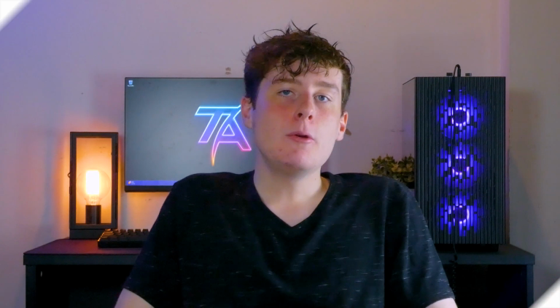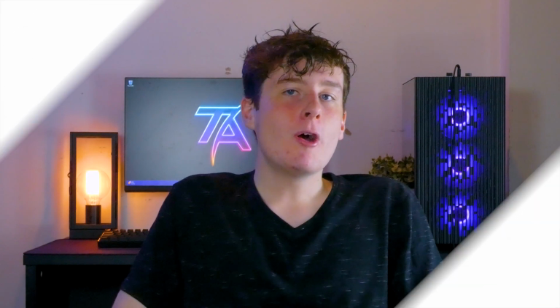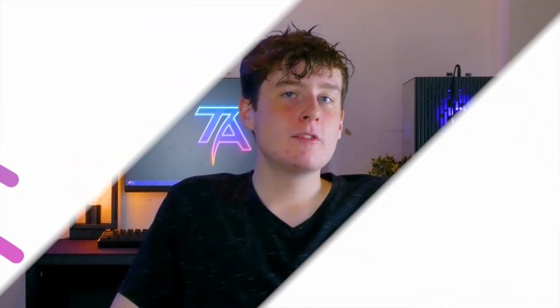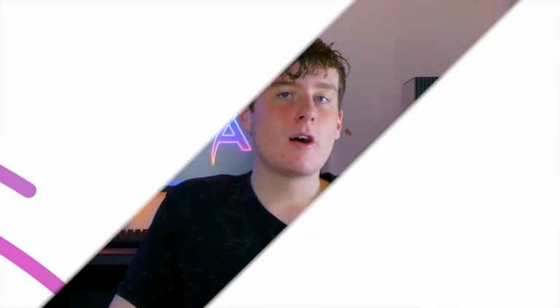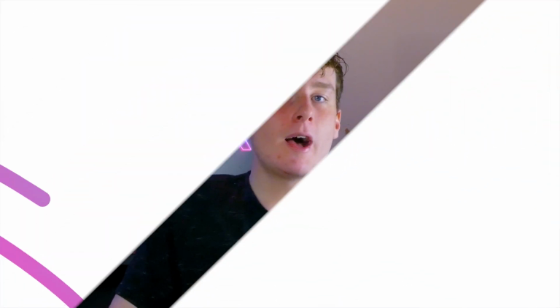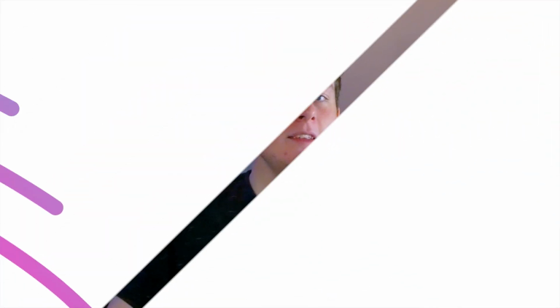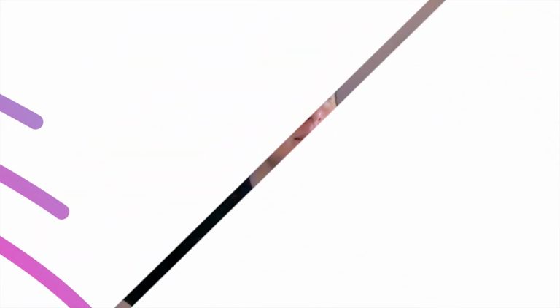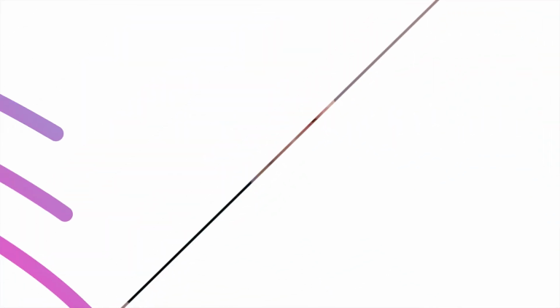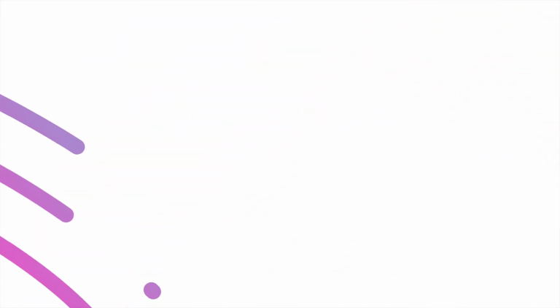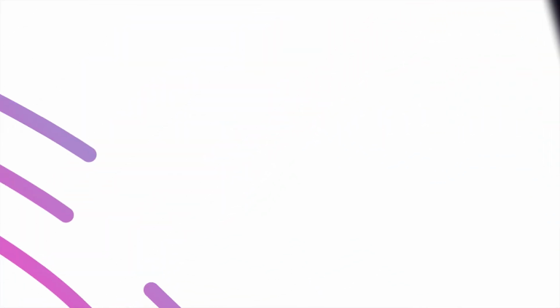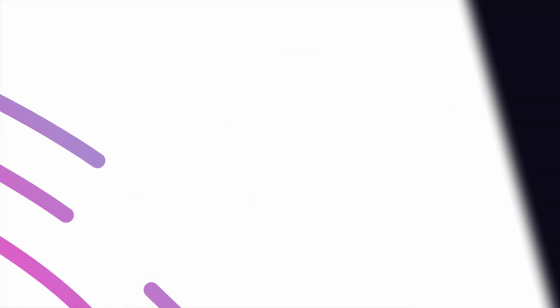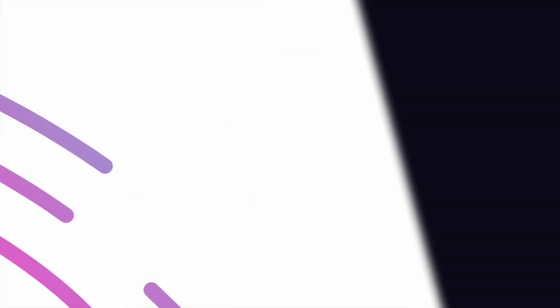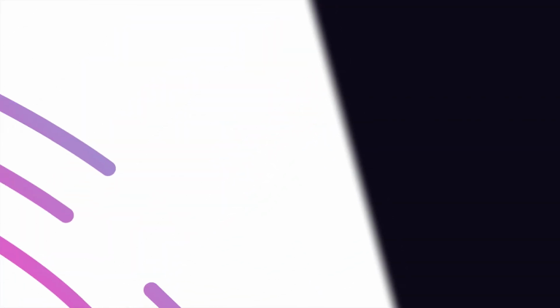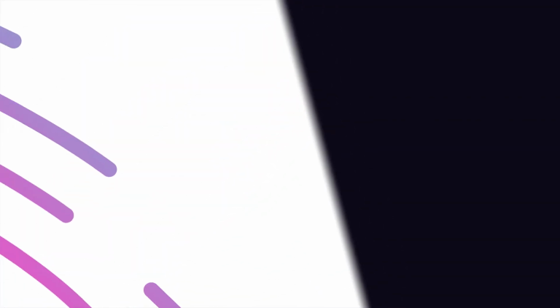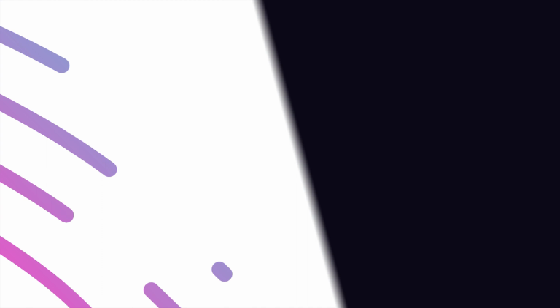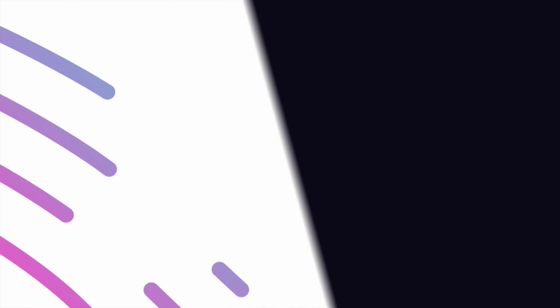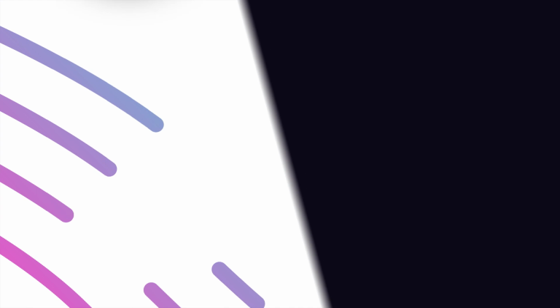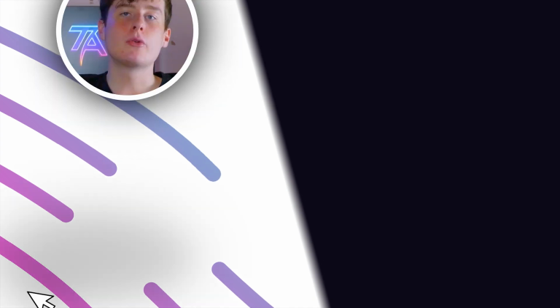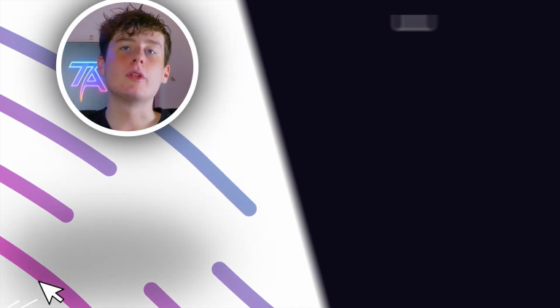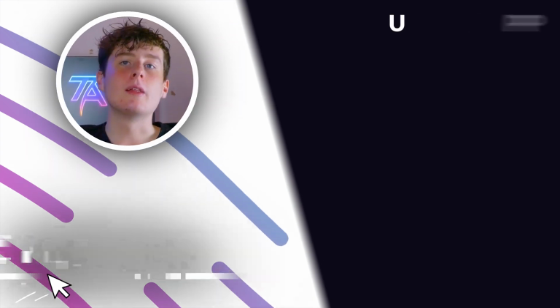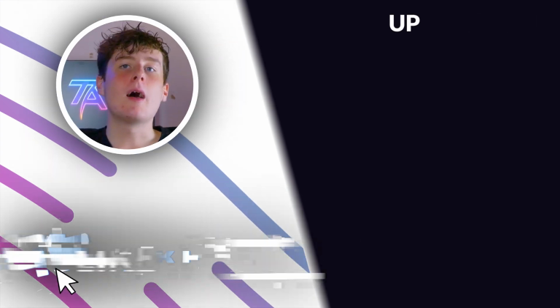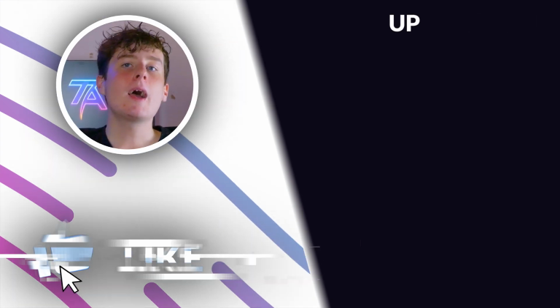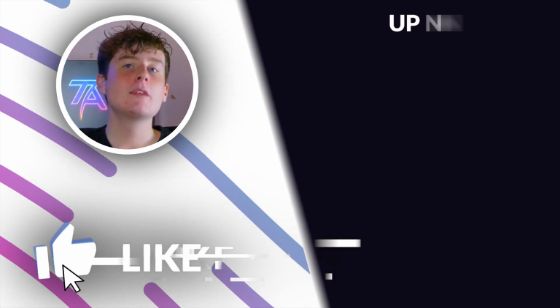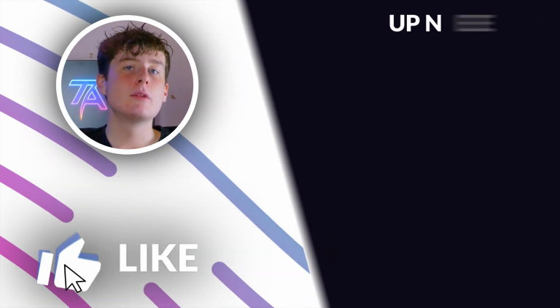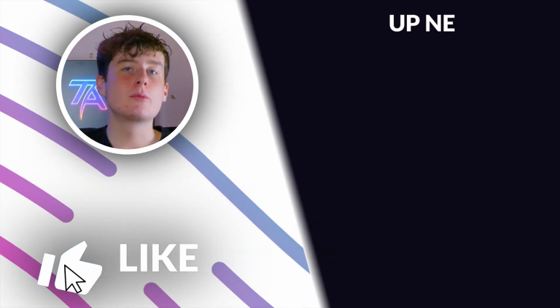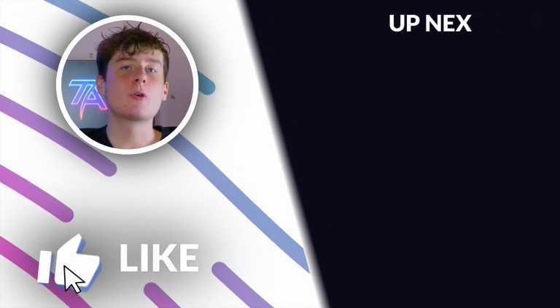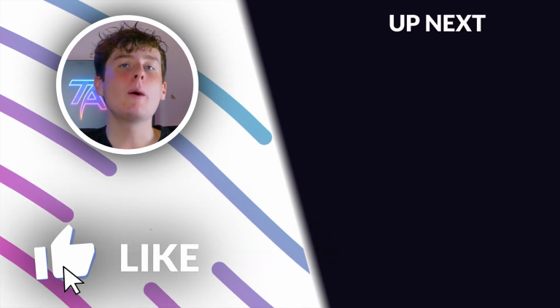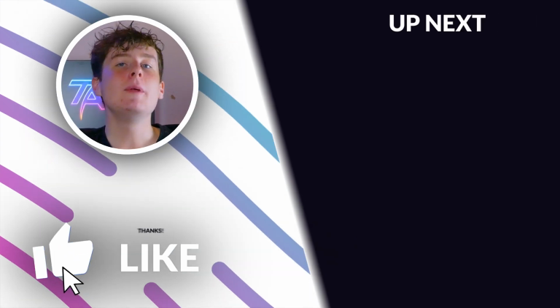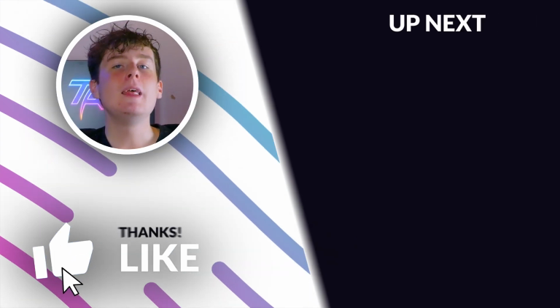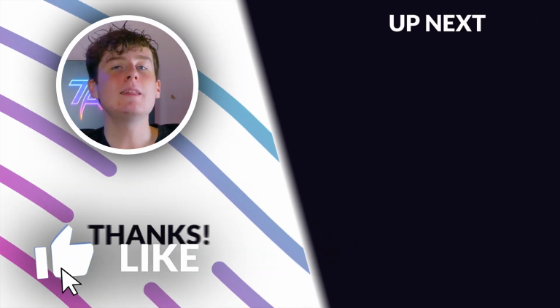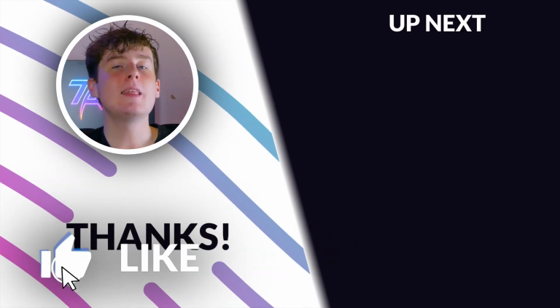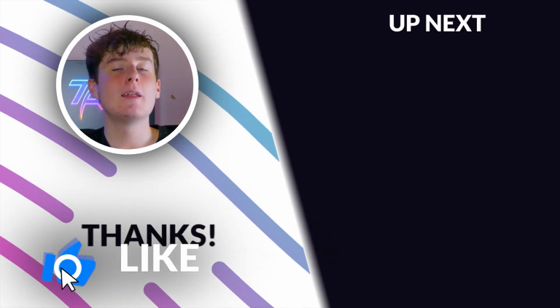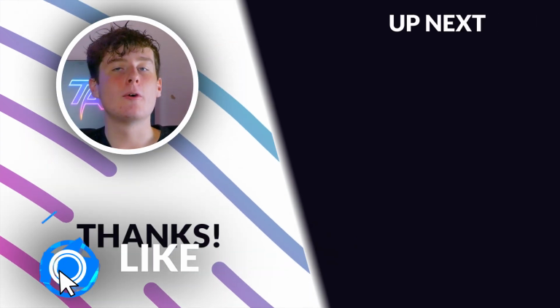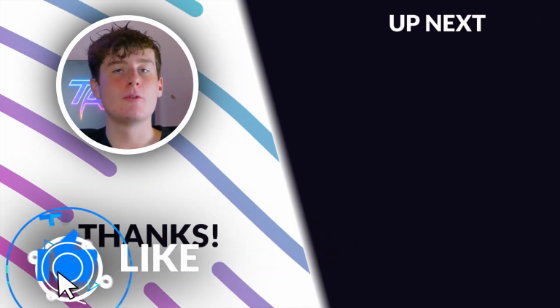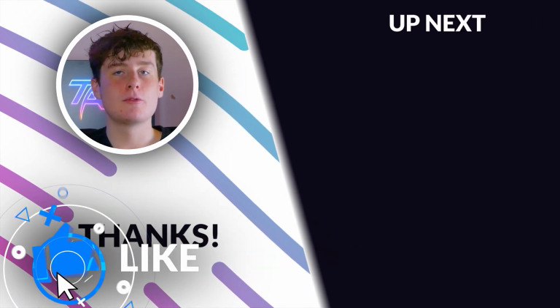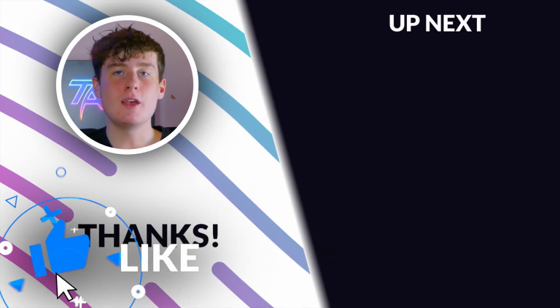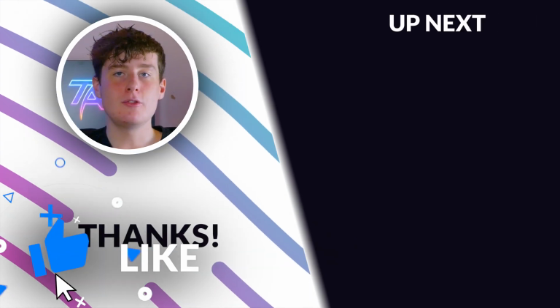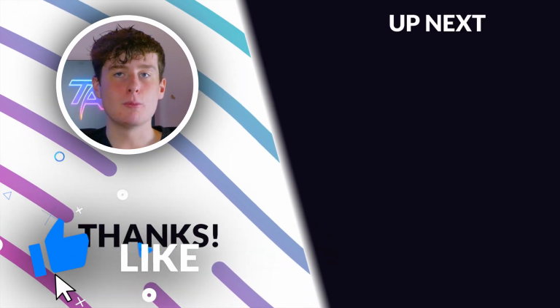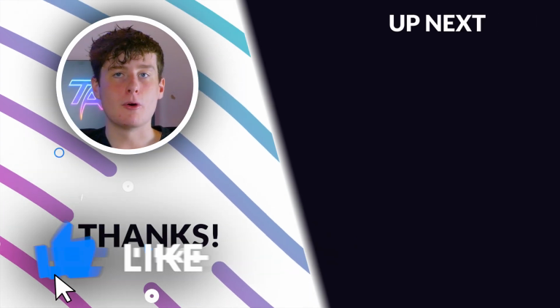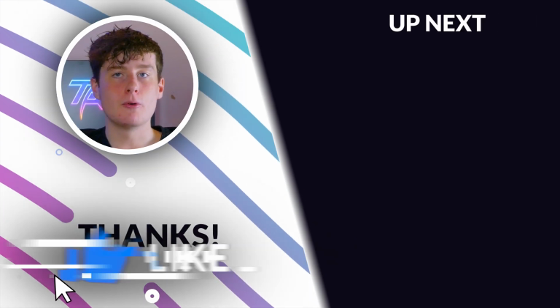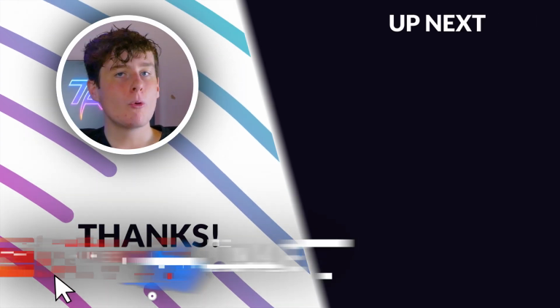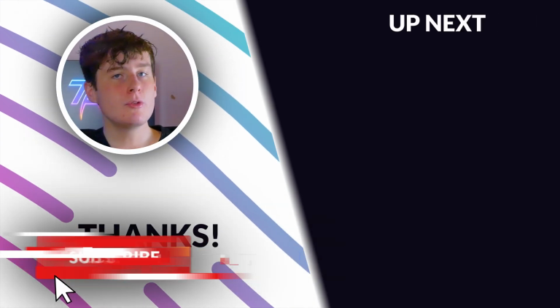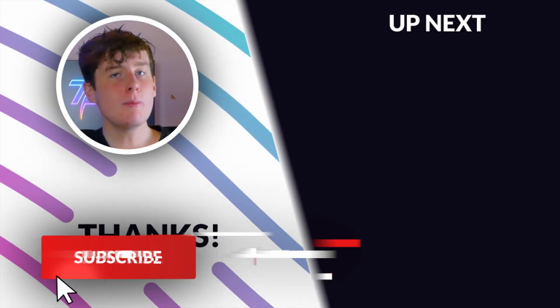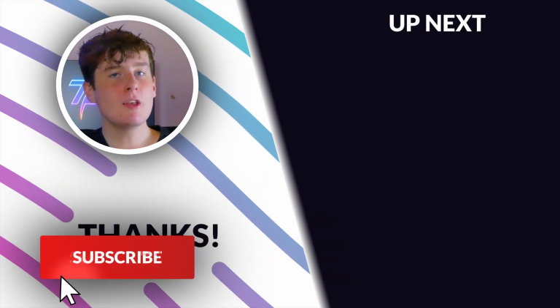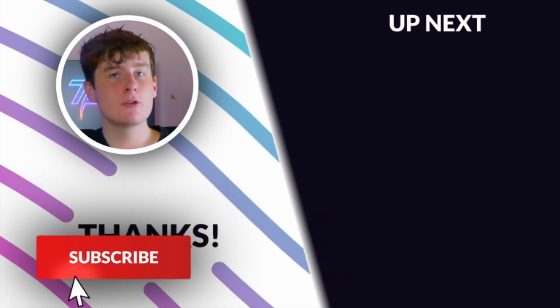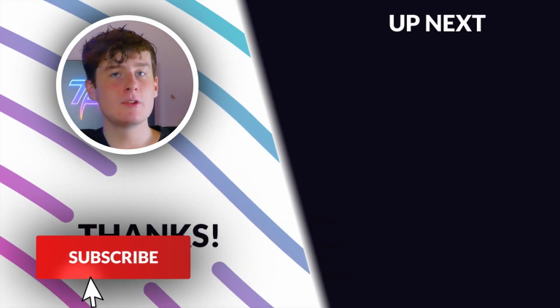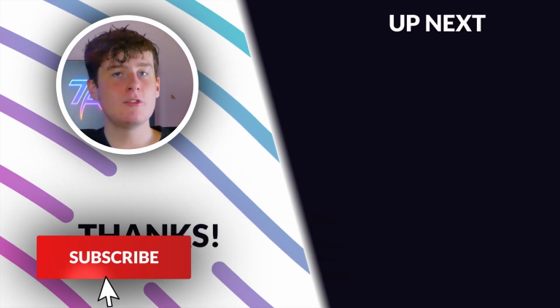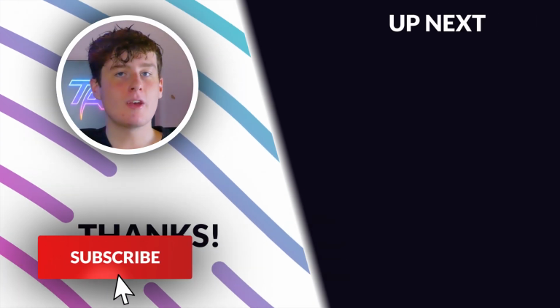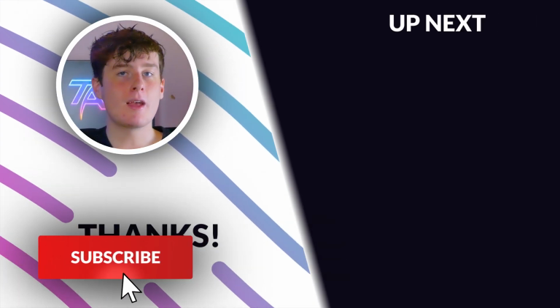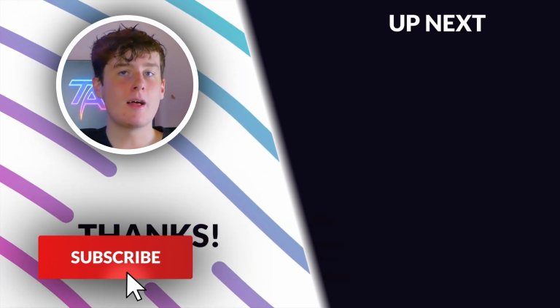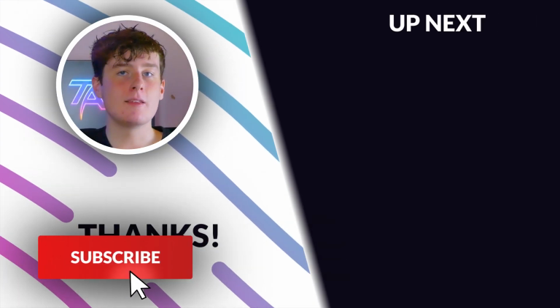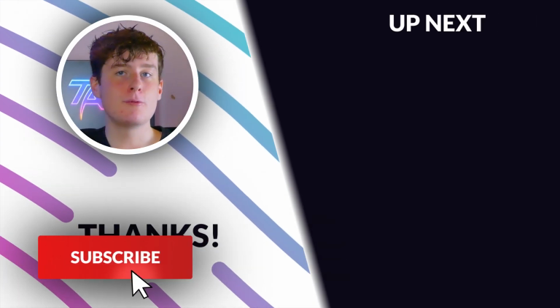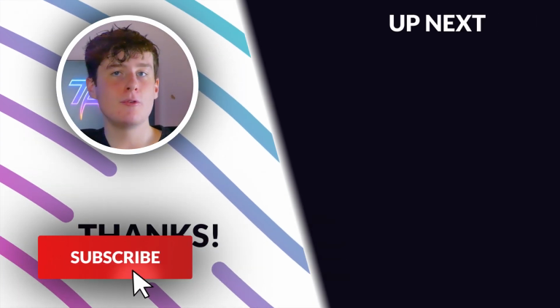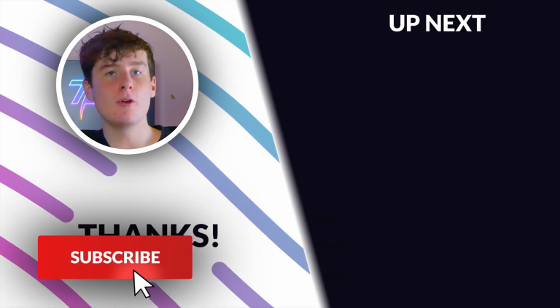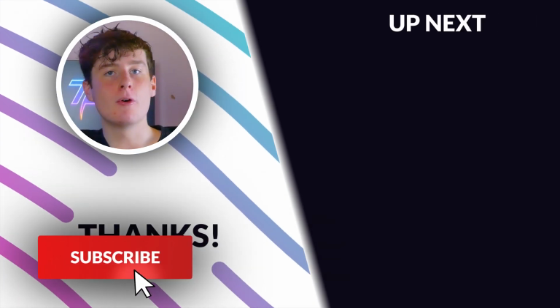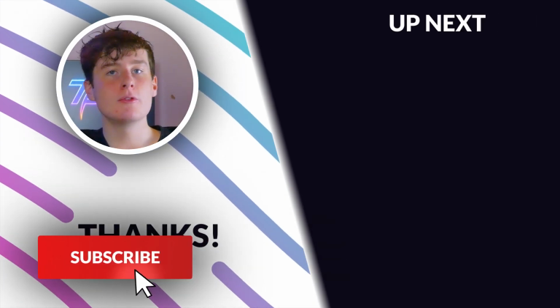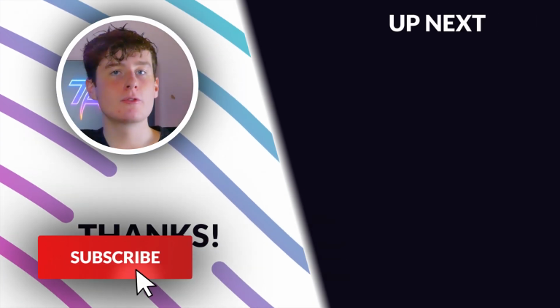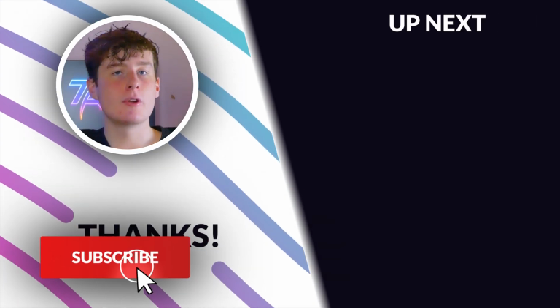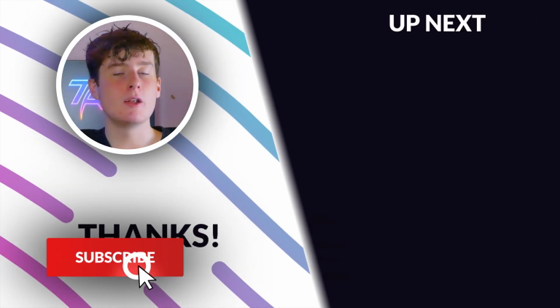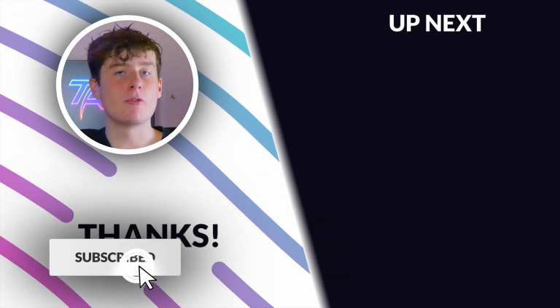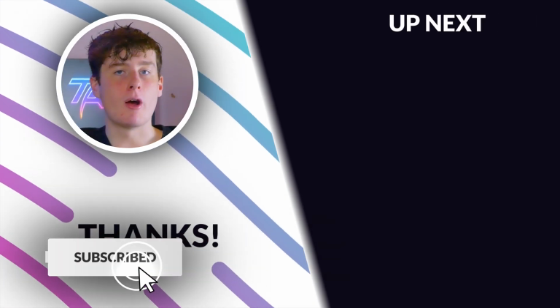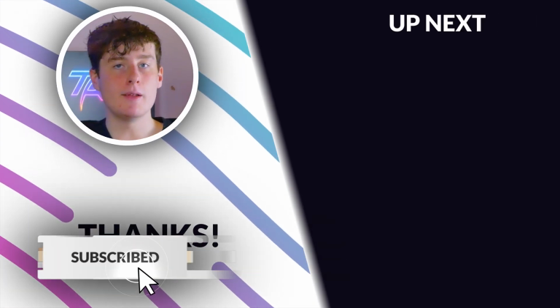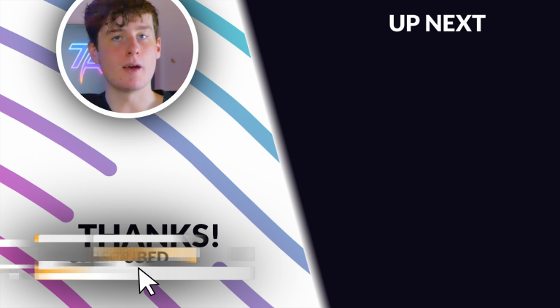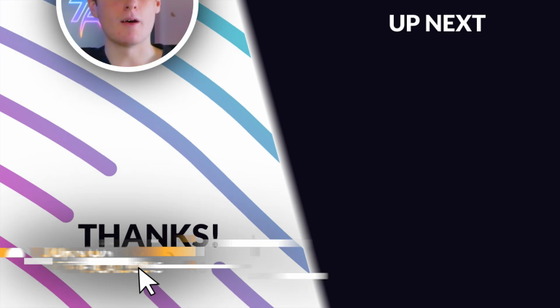Anyway, that's all for today. Make sure to like, subscribe, and hit that notification bell, and check out this video on screen right now.